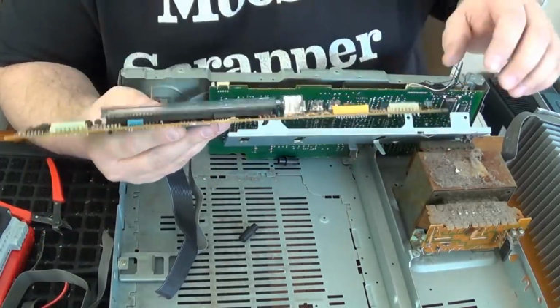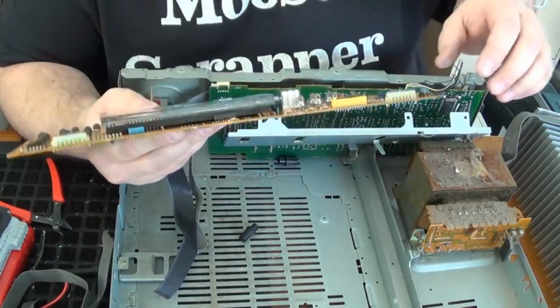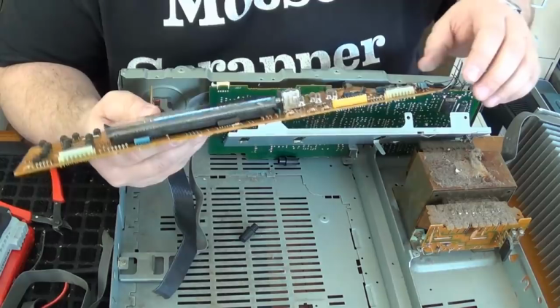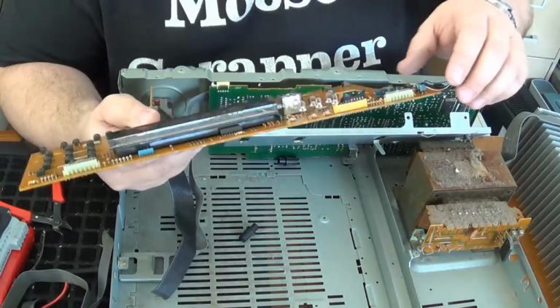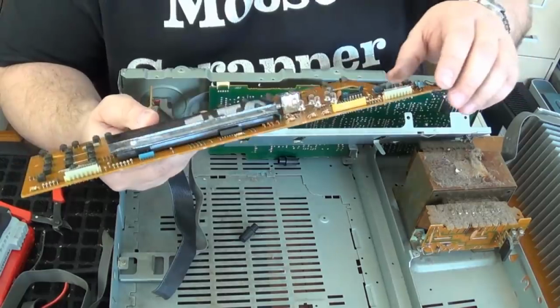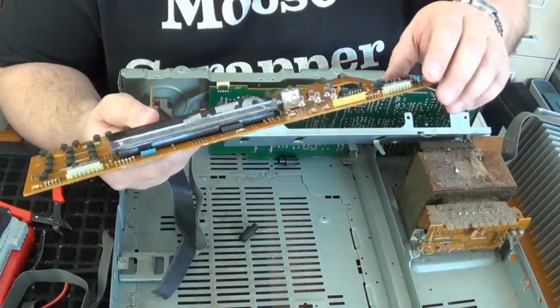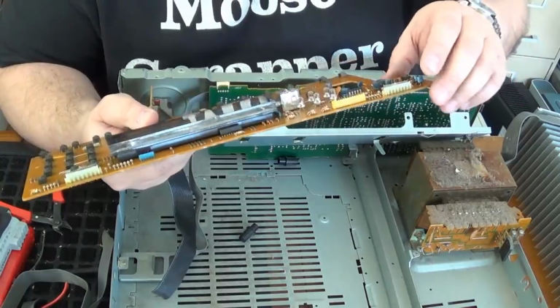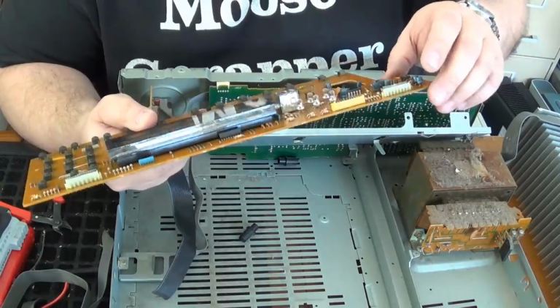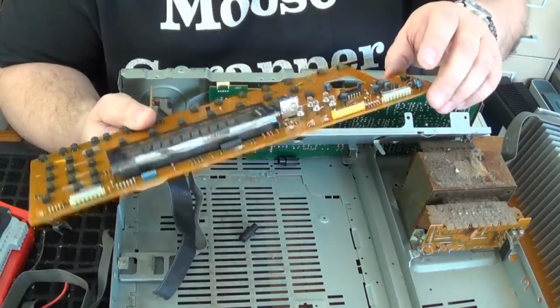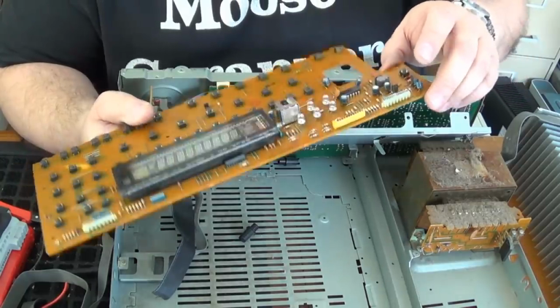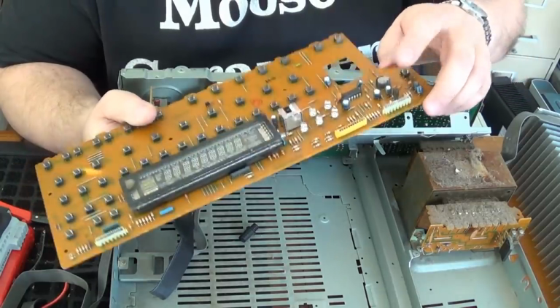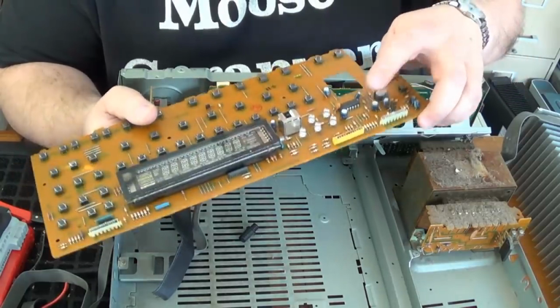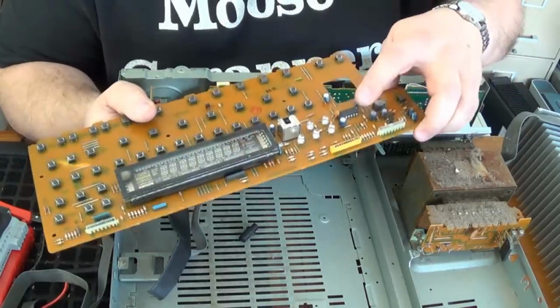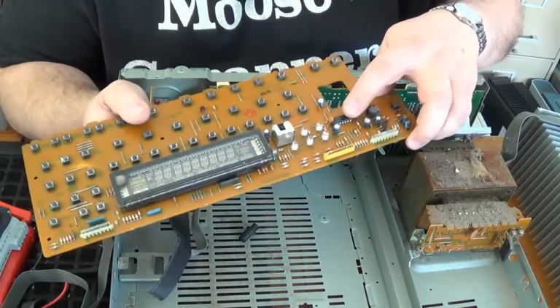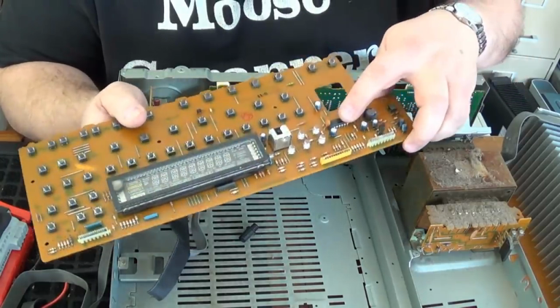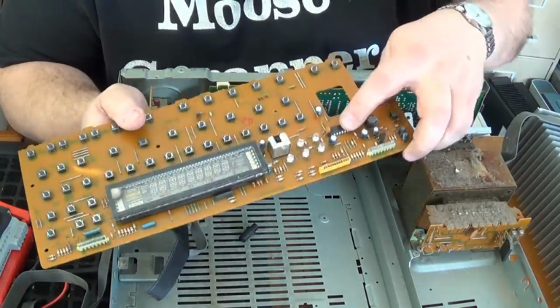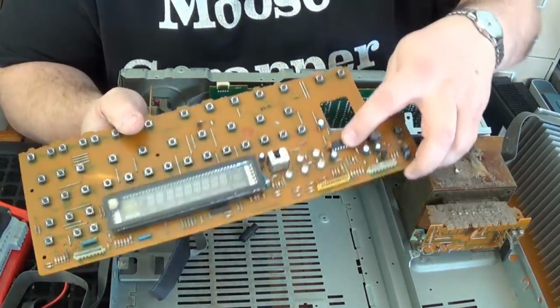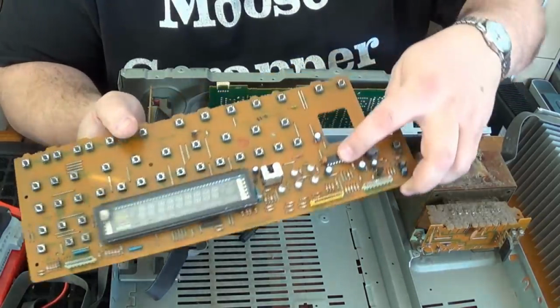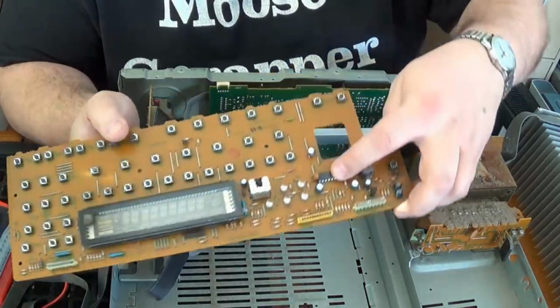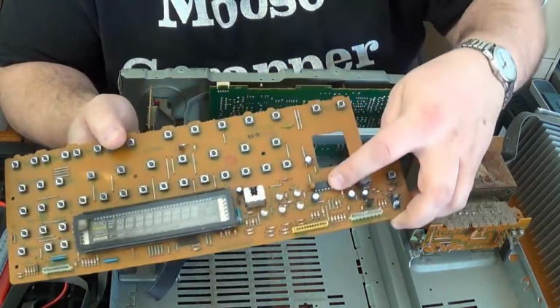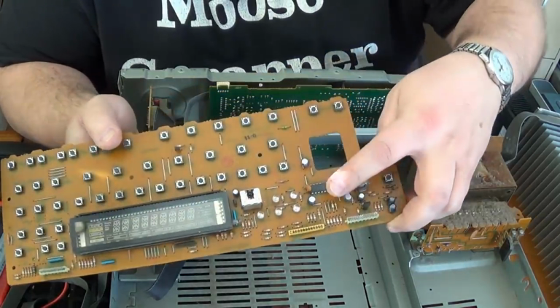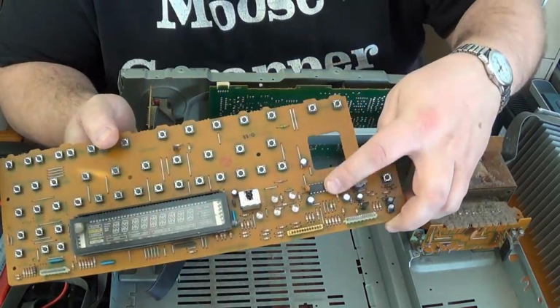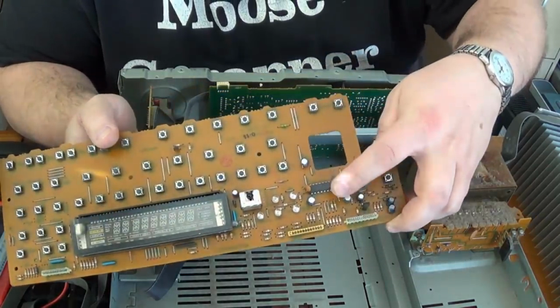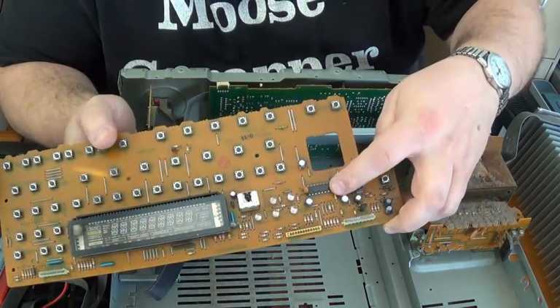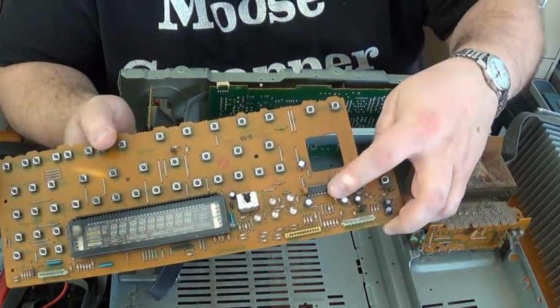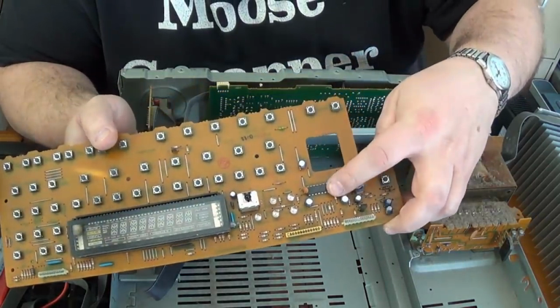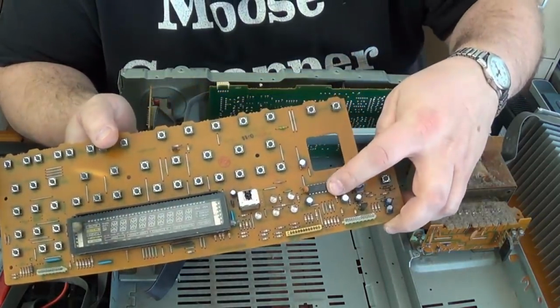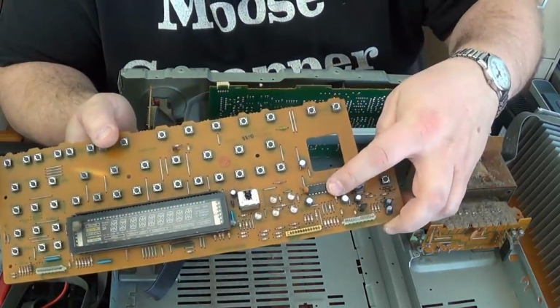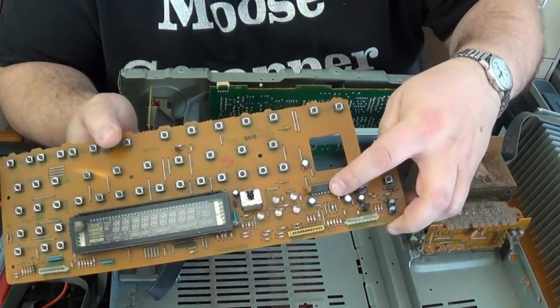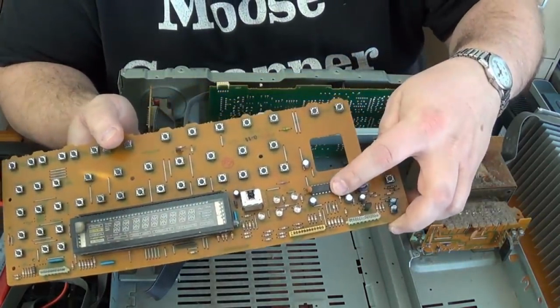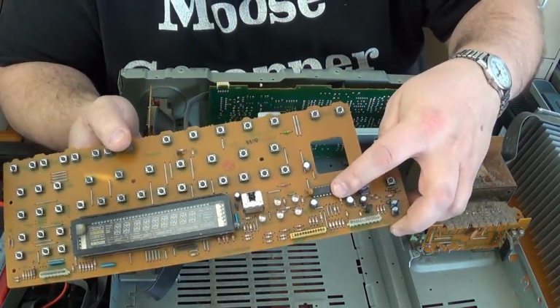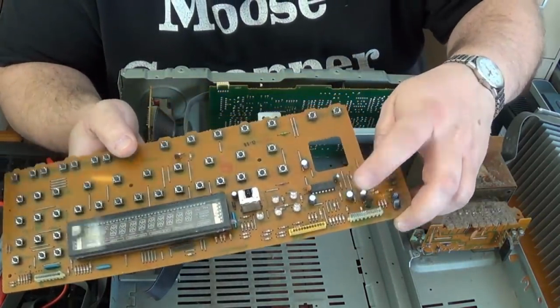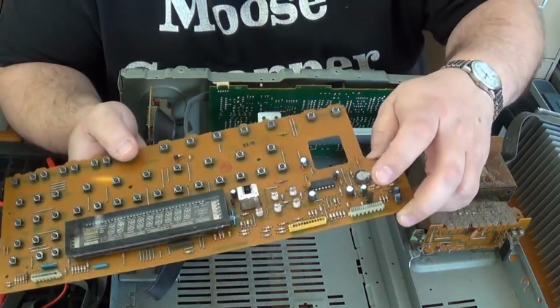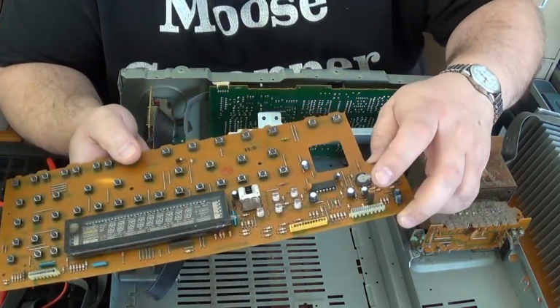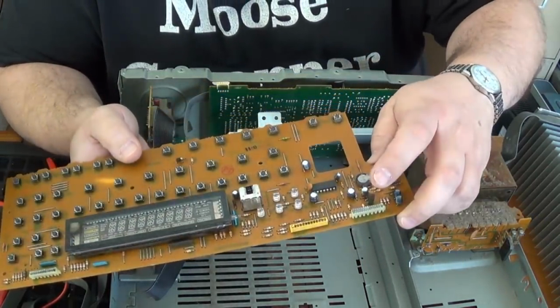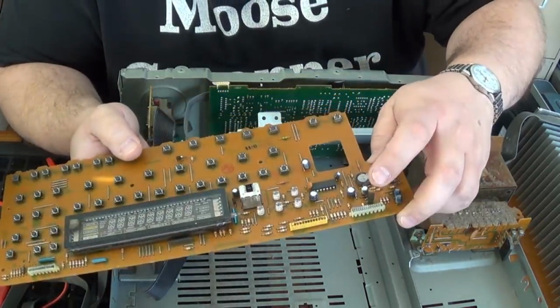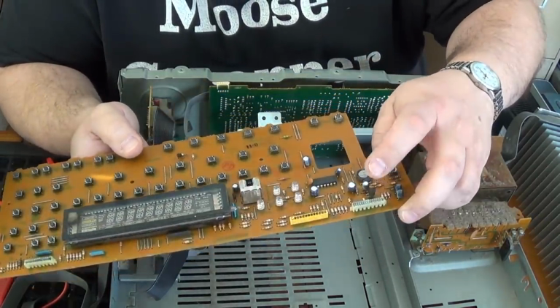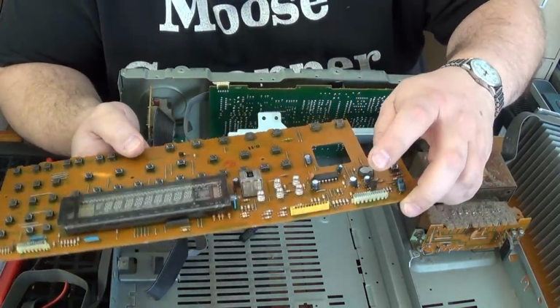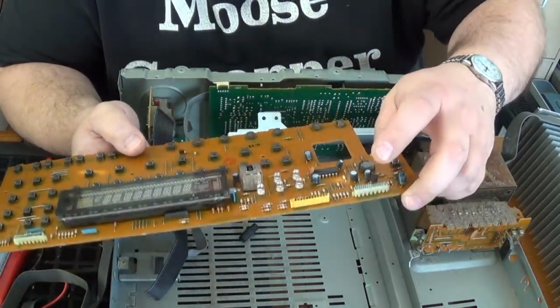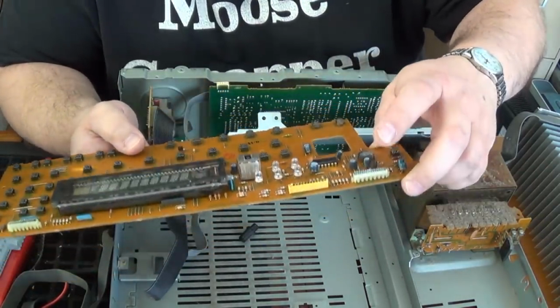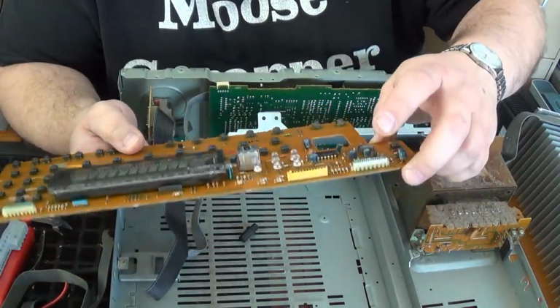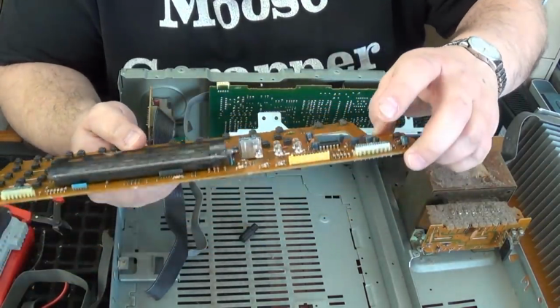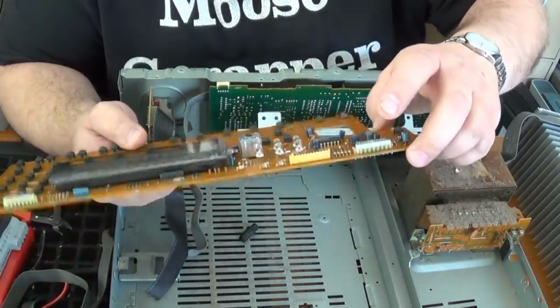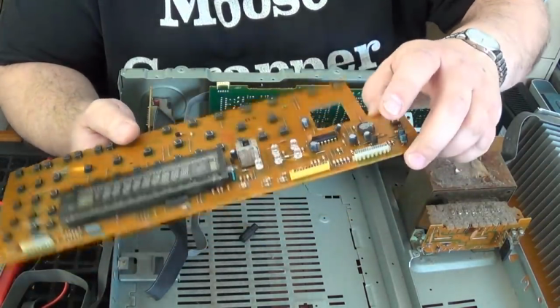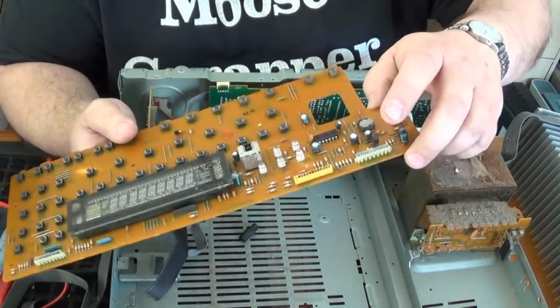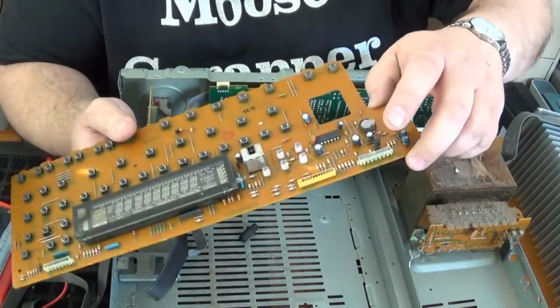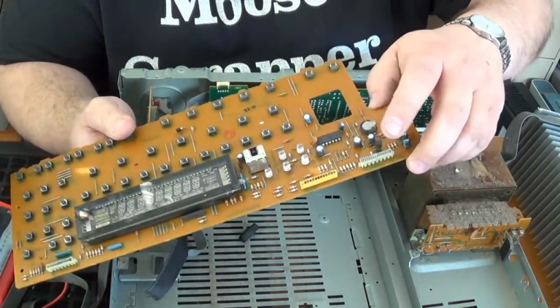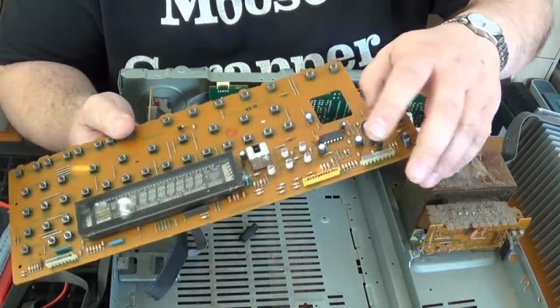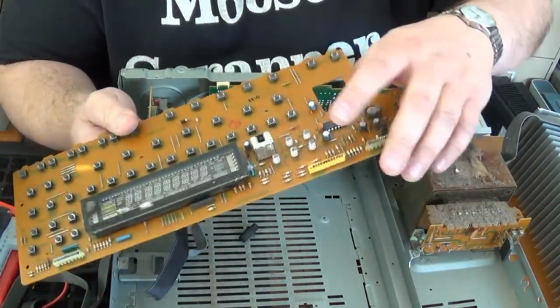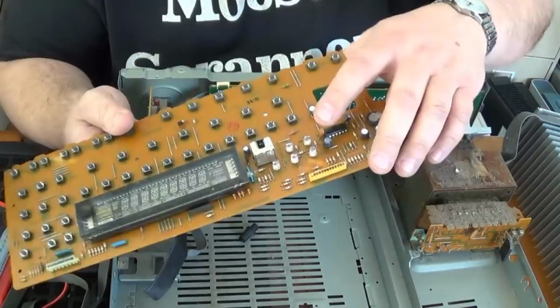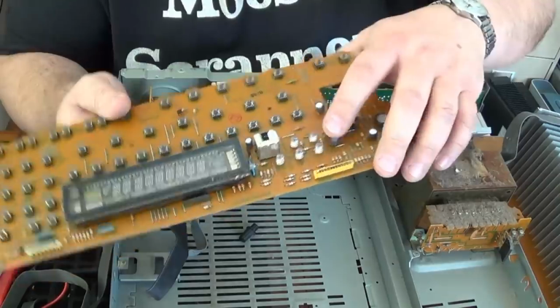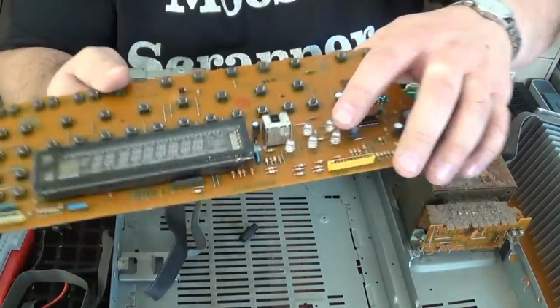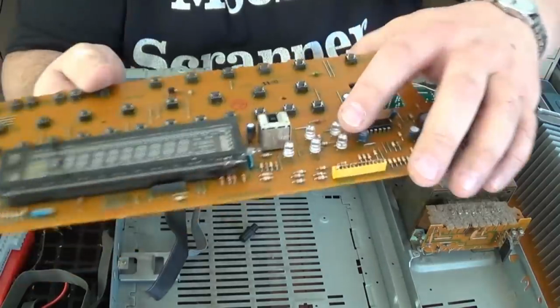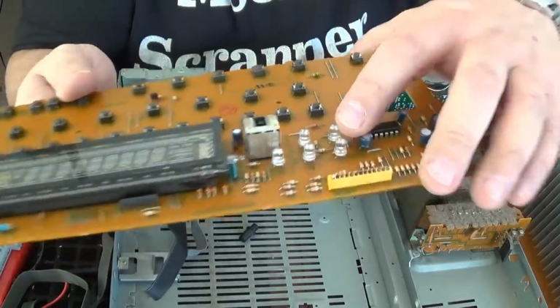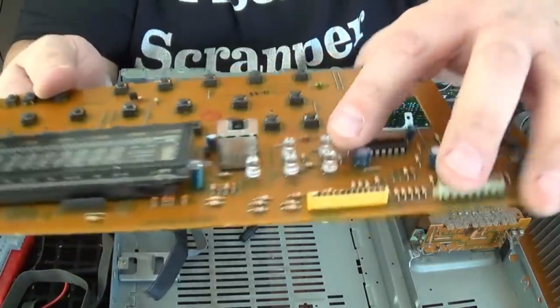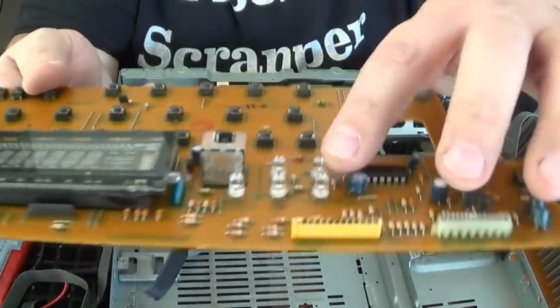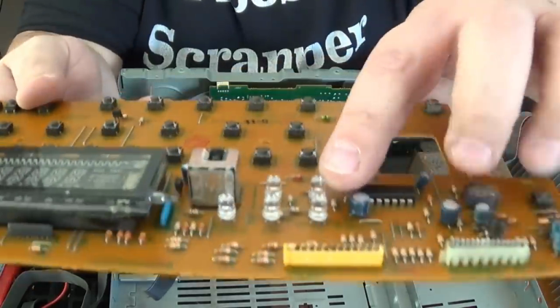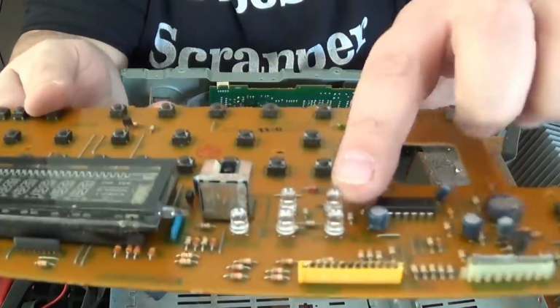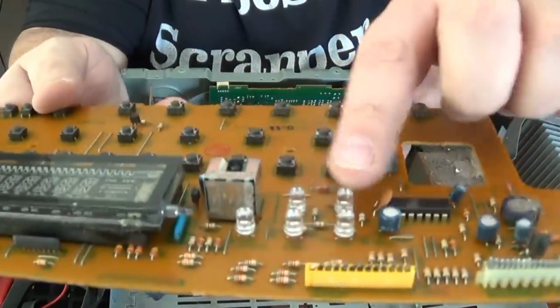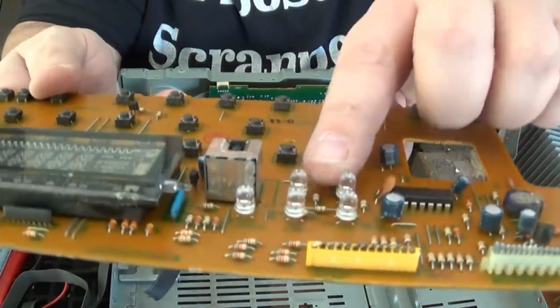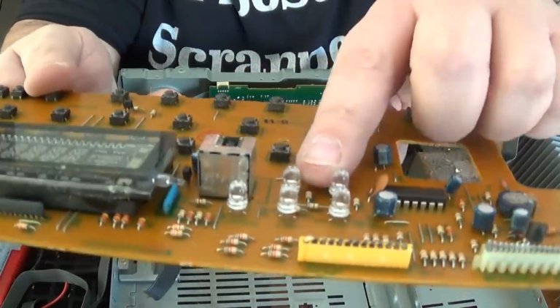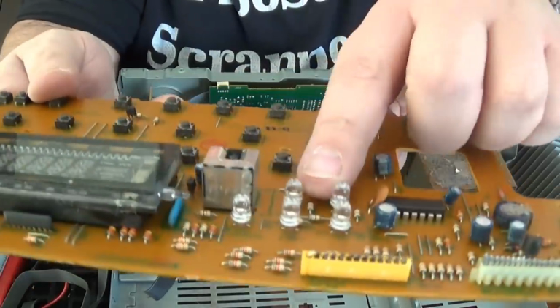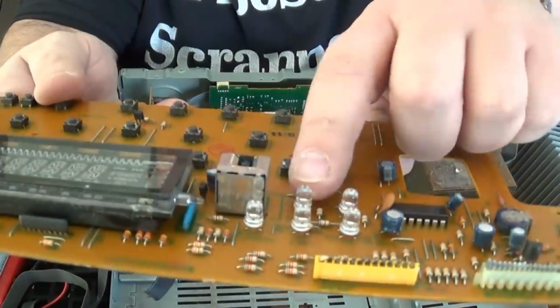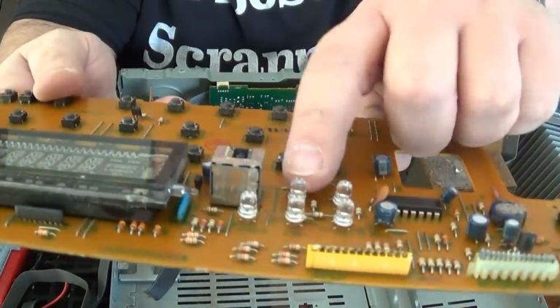The next thing that I'm noticing is, of course, this IC chip here. And these little LEDs.